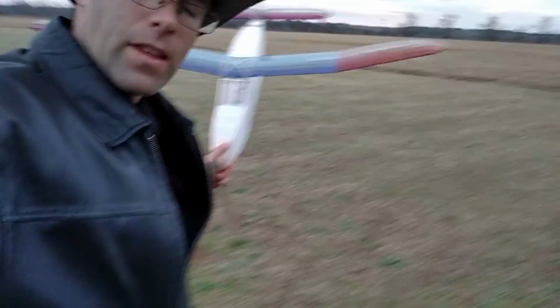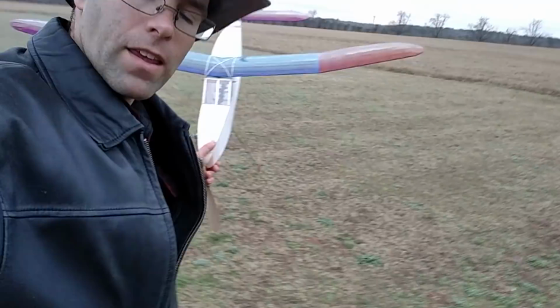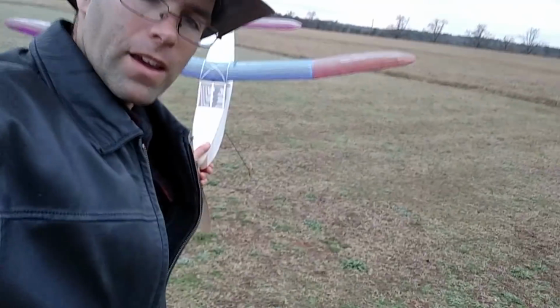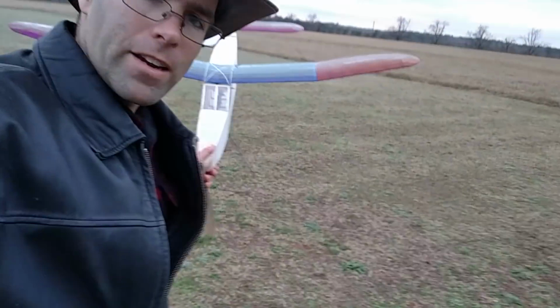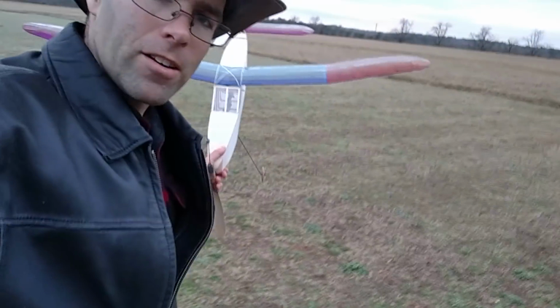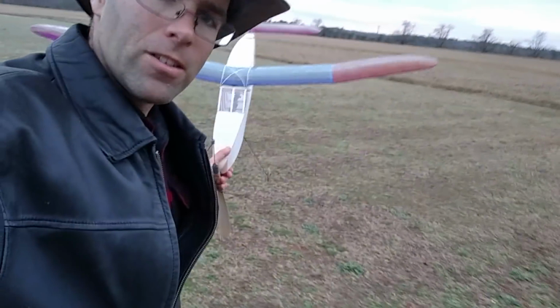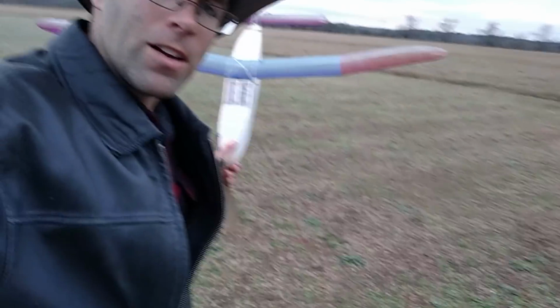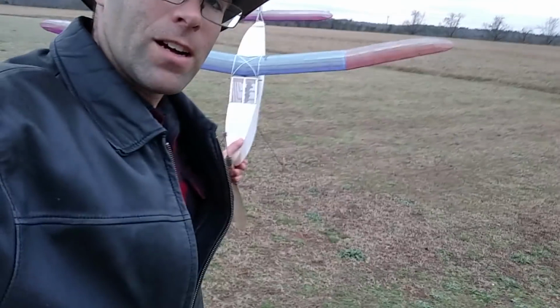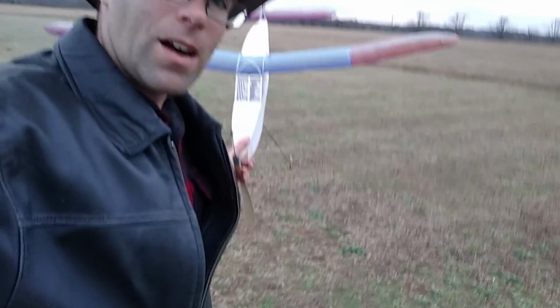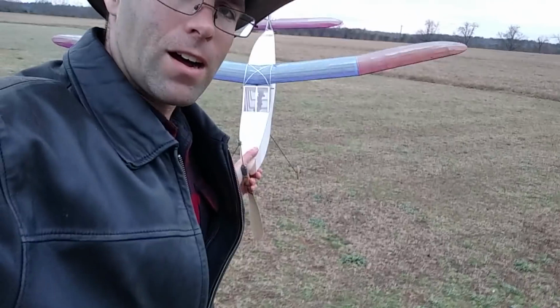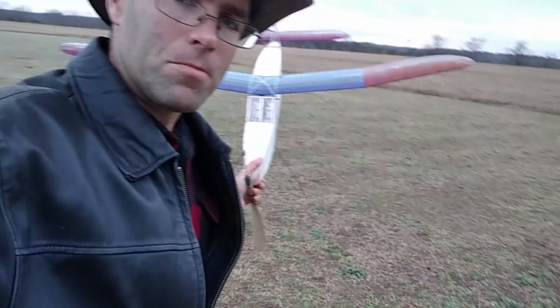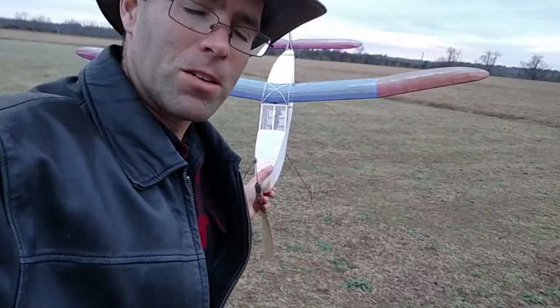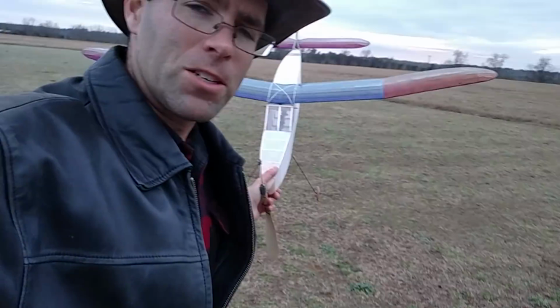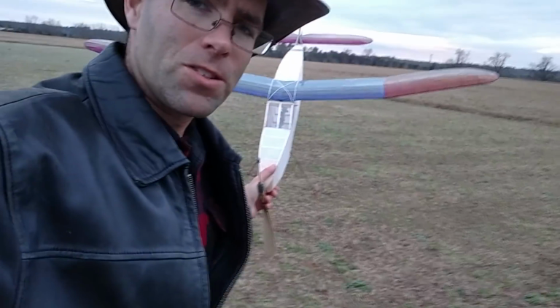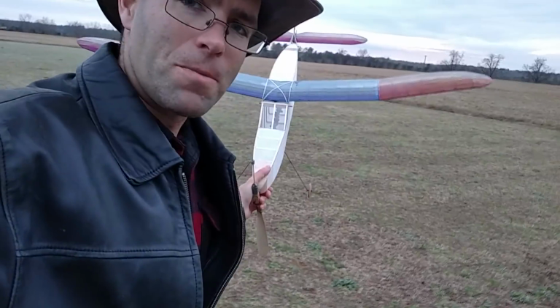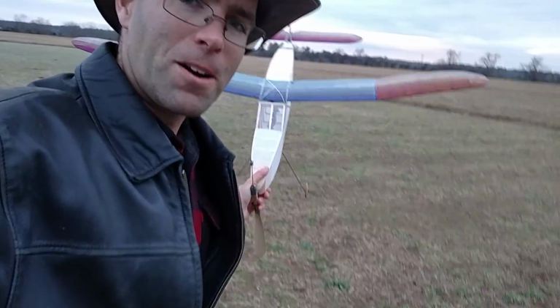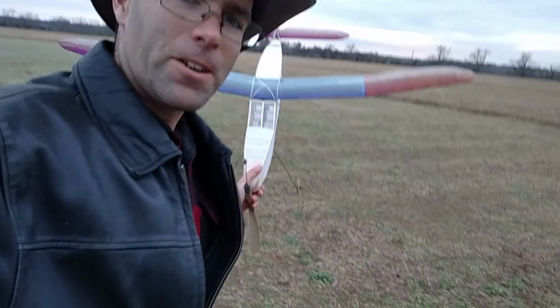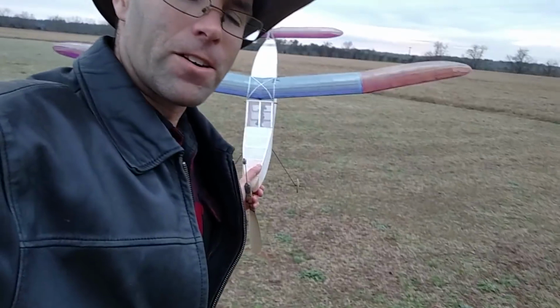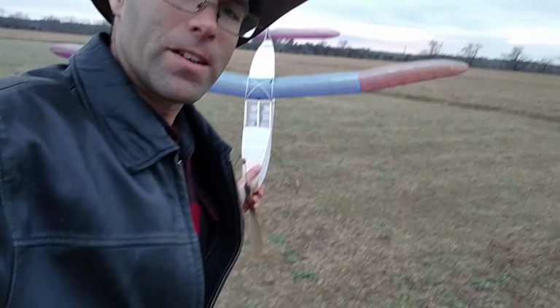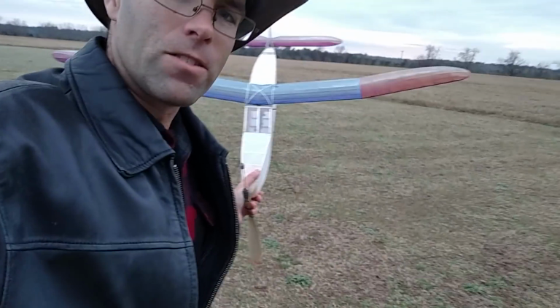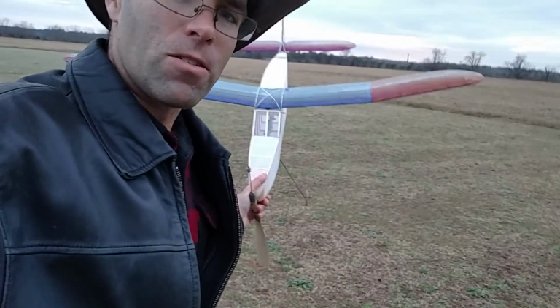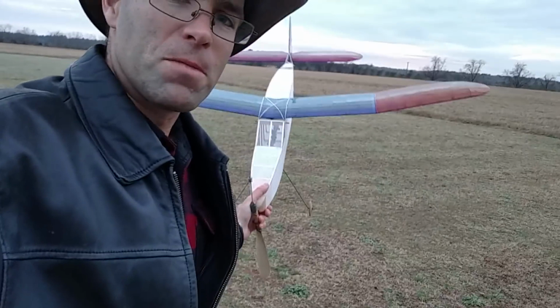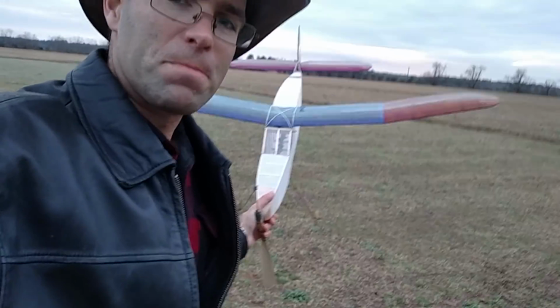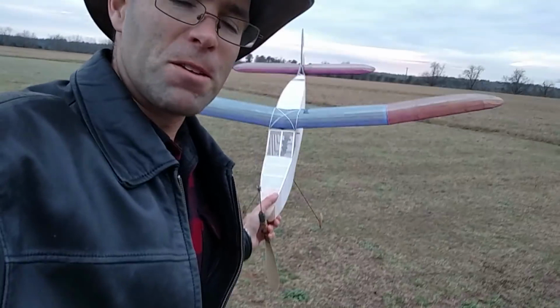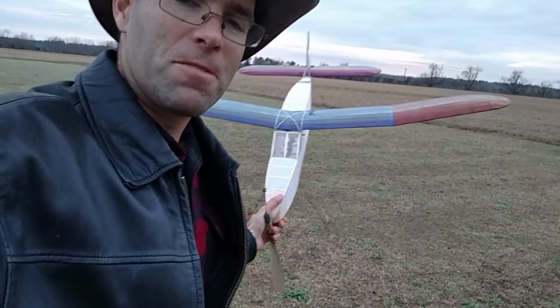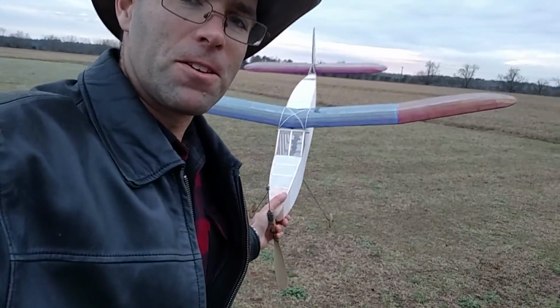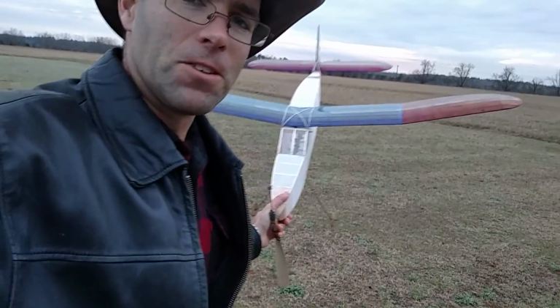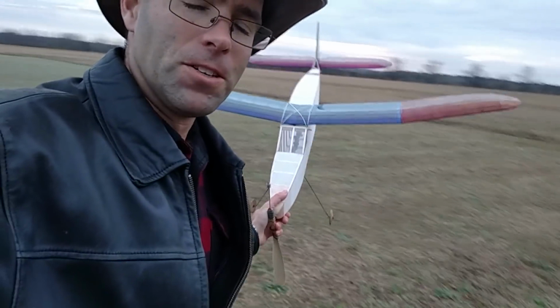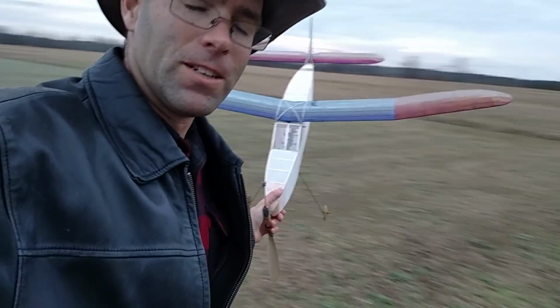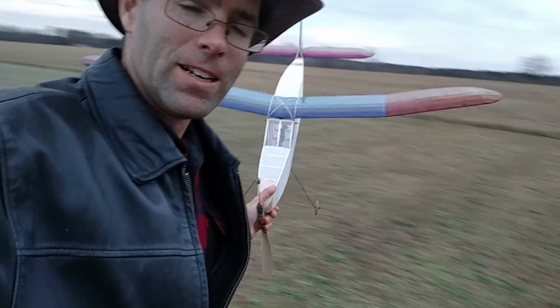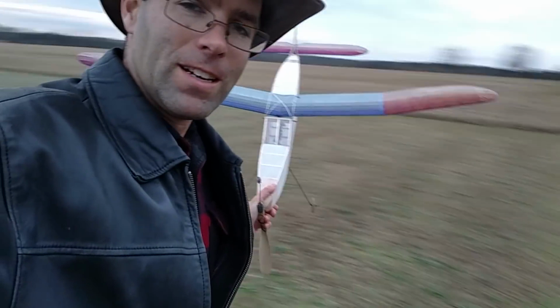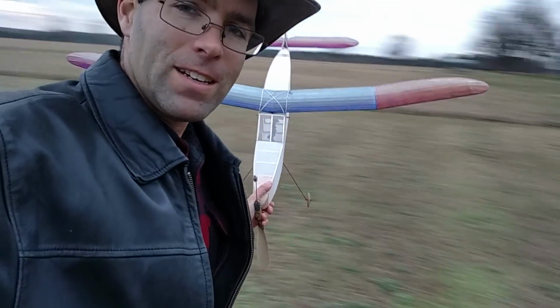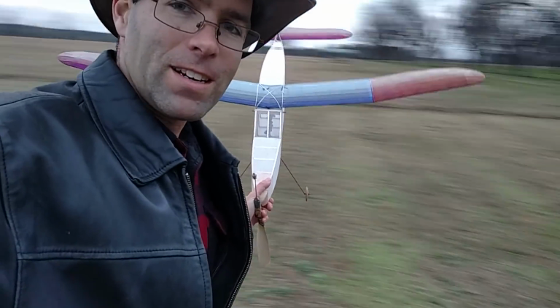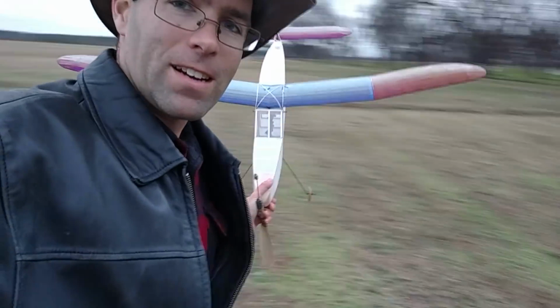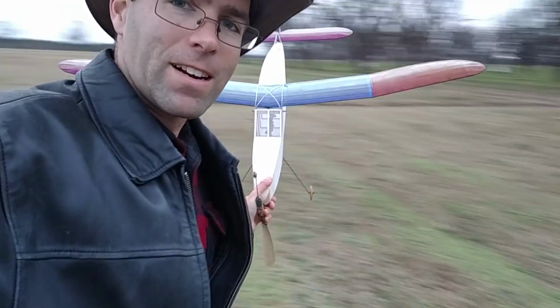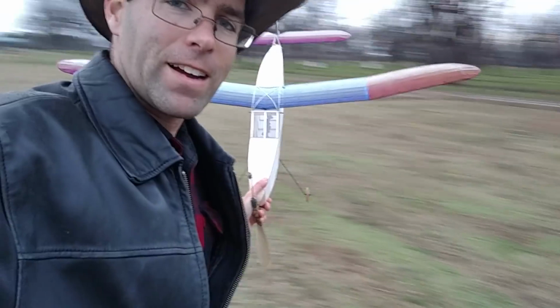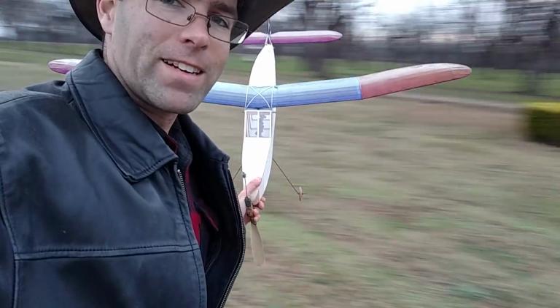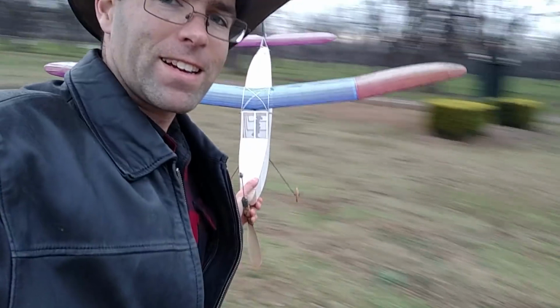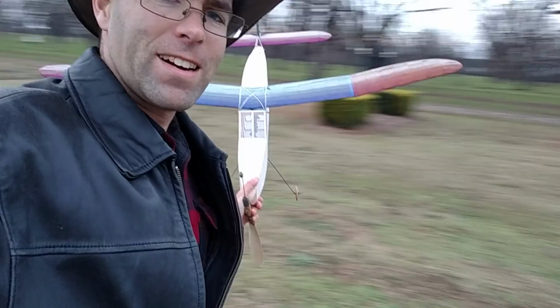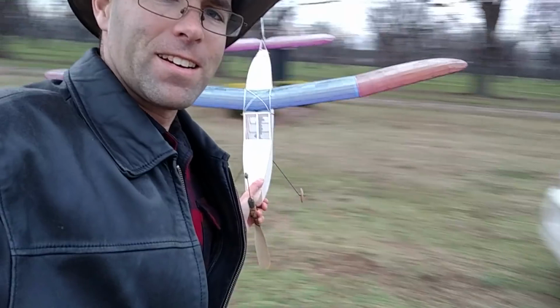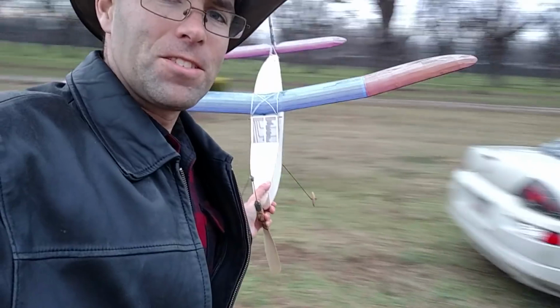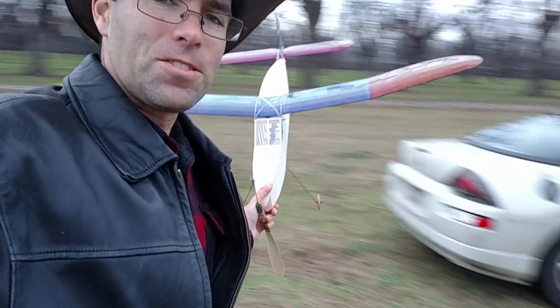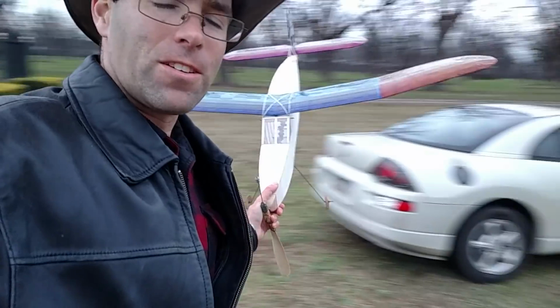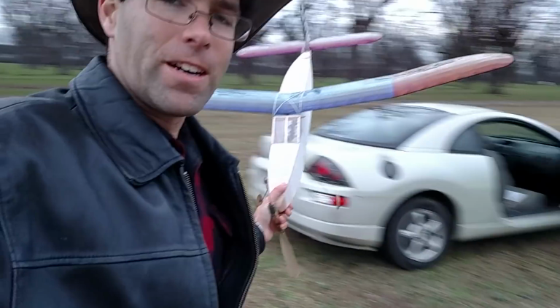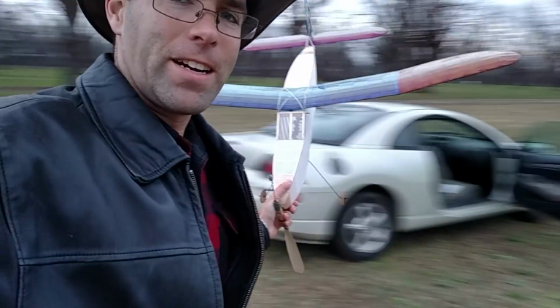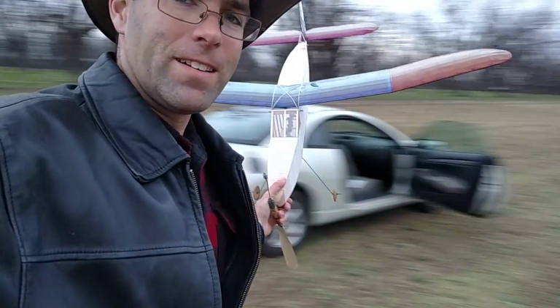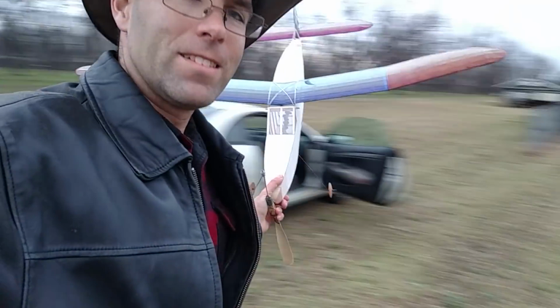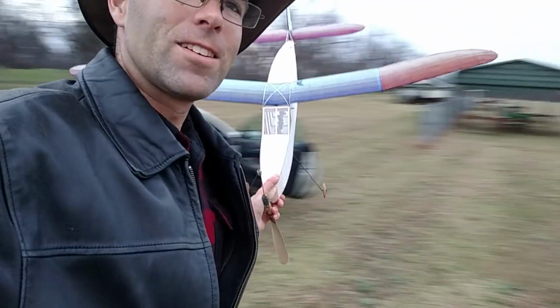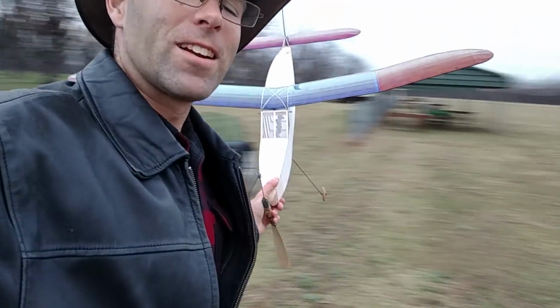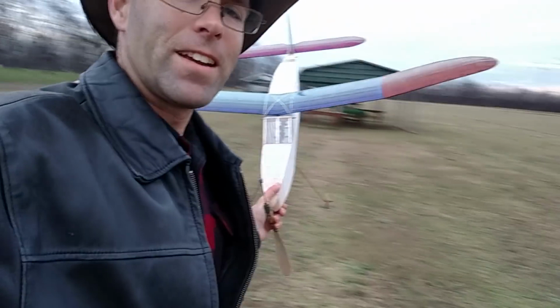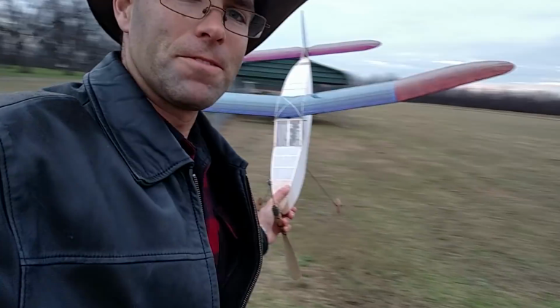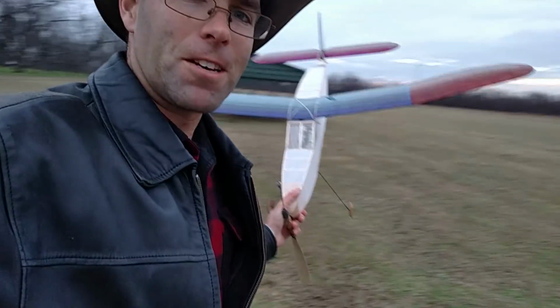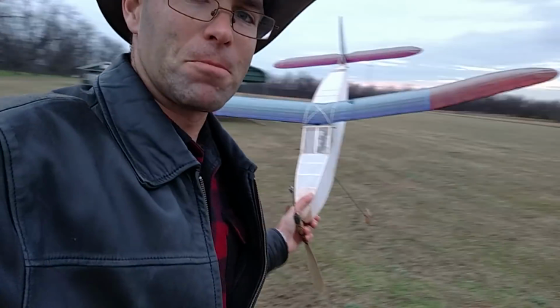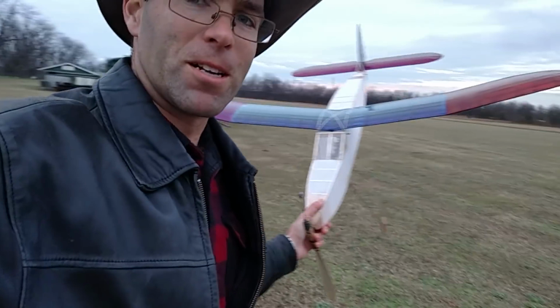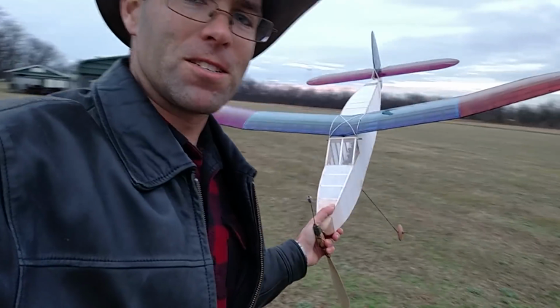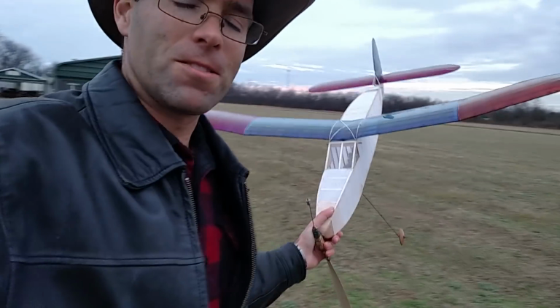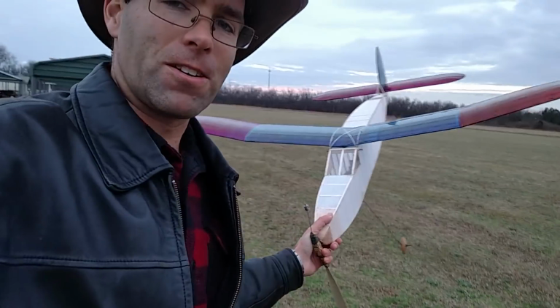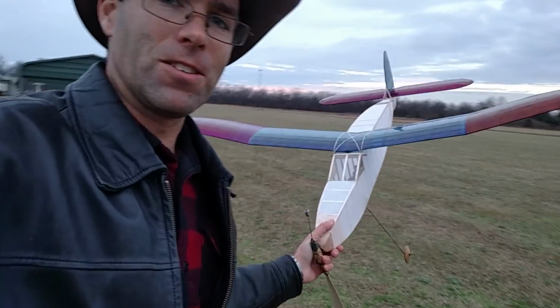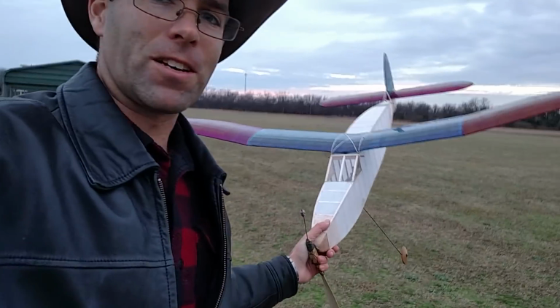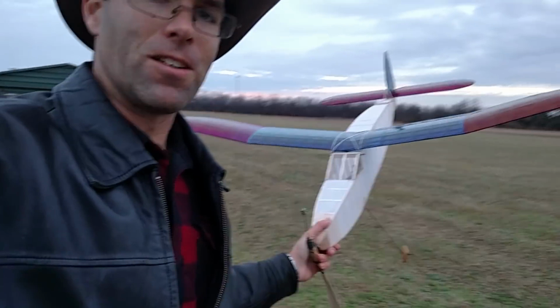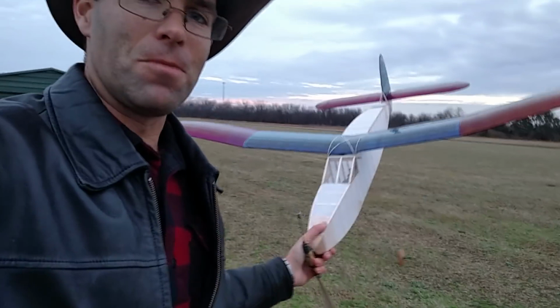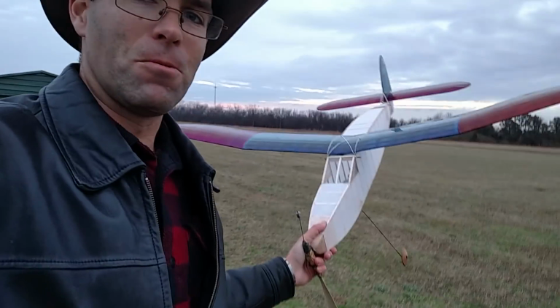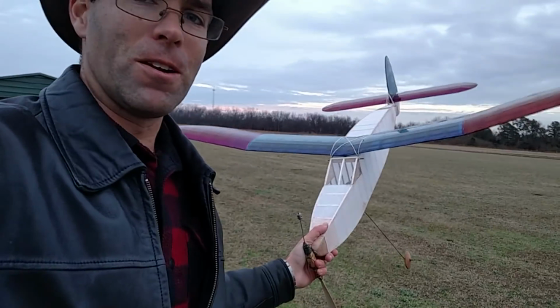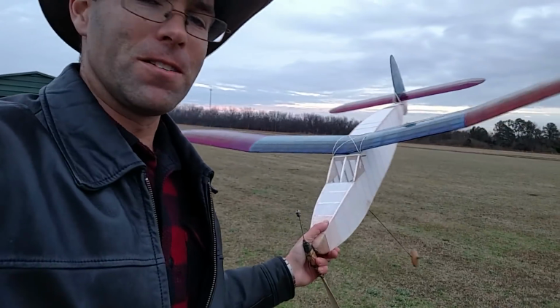Hey y'all, I'm out here at Norm Deputy Field on a kind of dreary looking evening, but it's fairly calm wind.